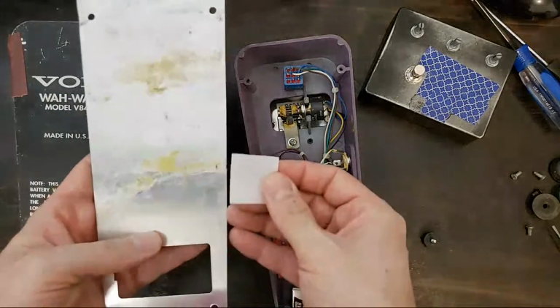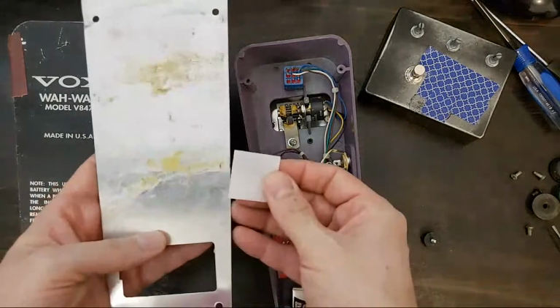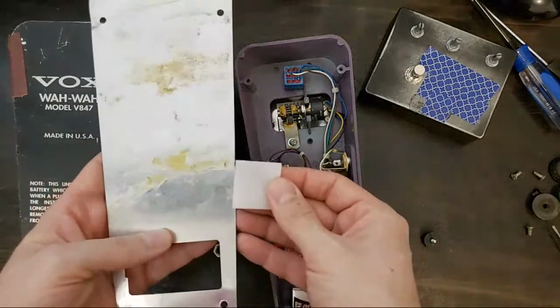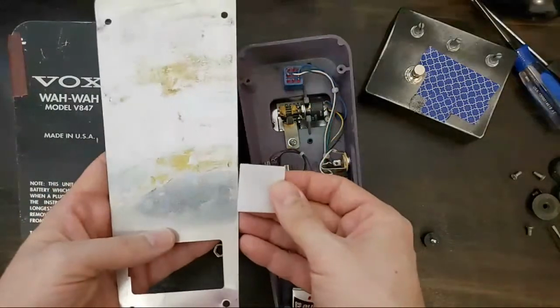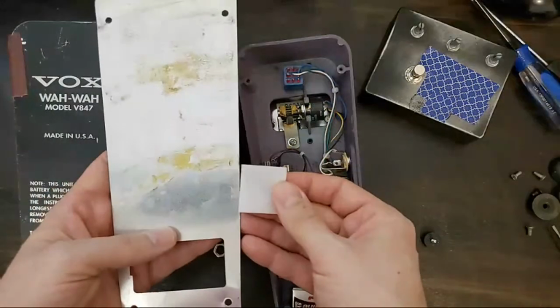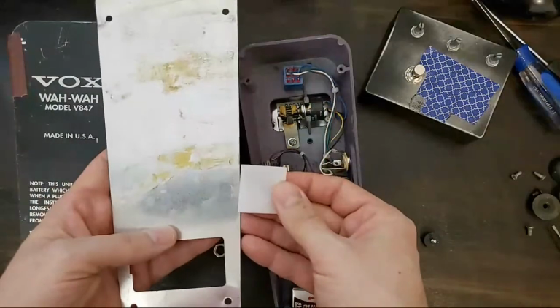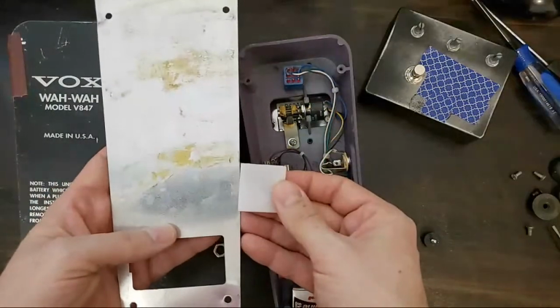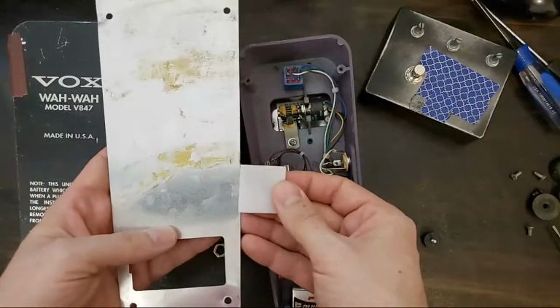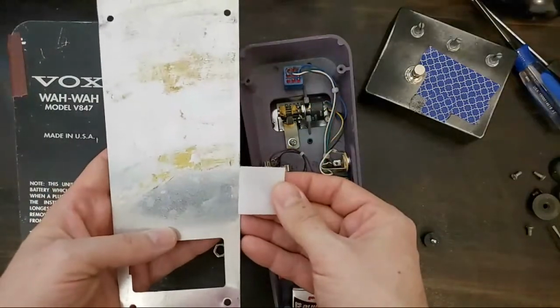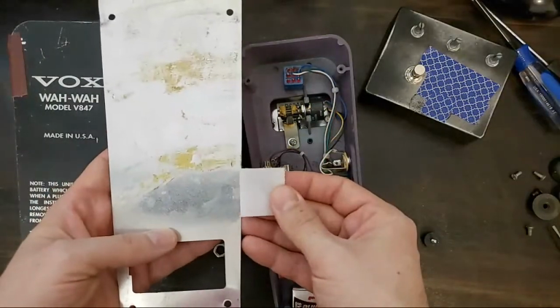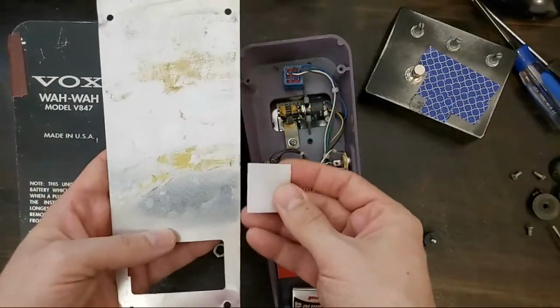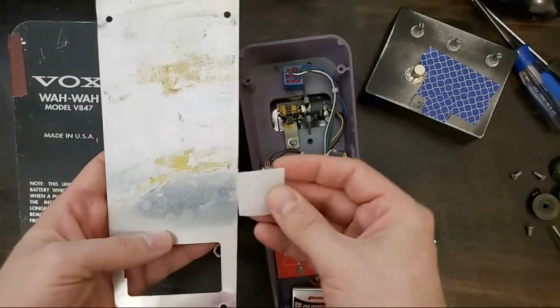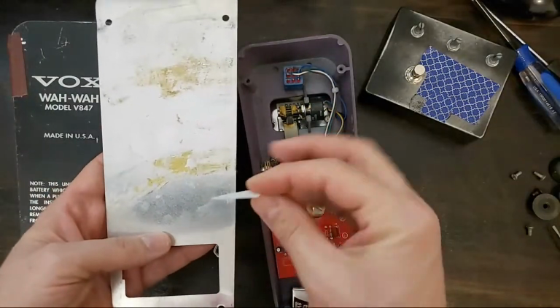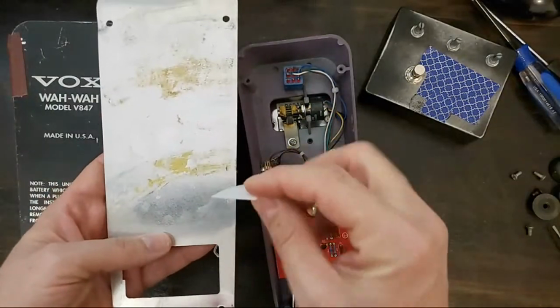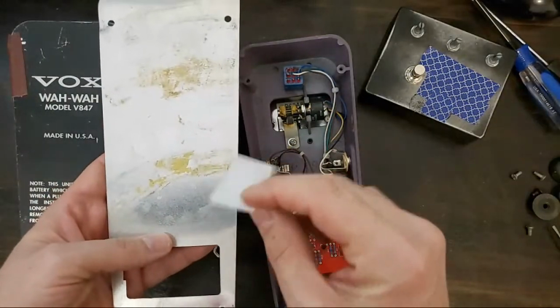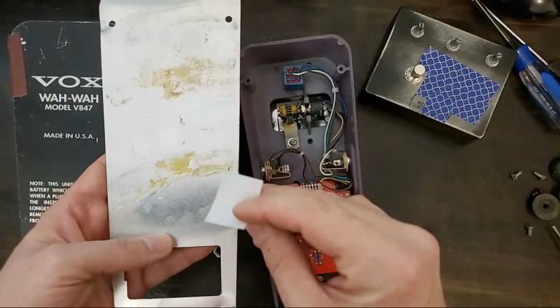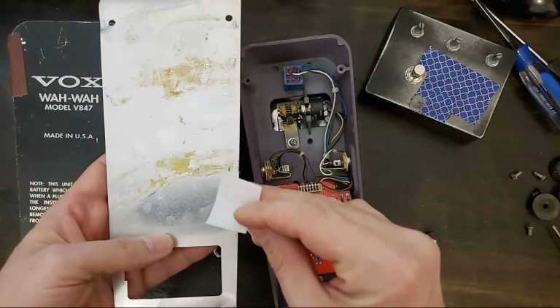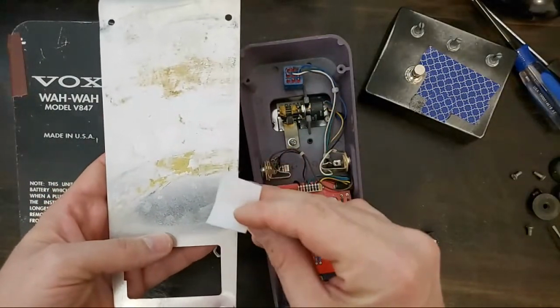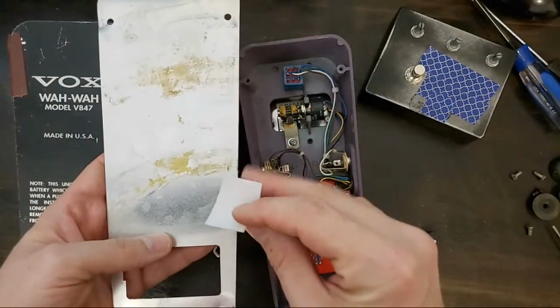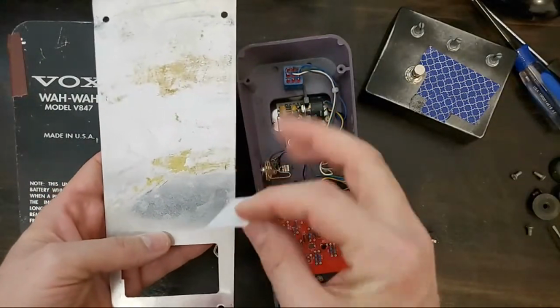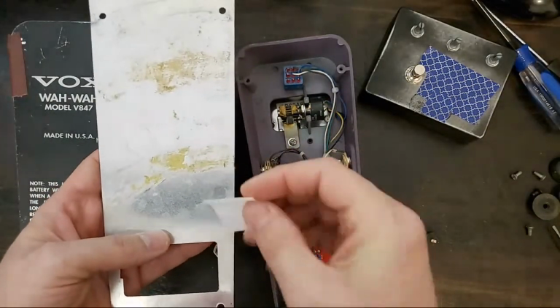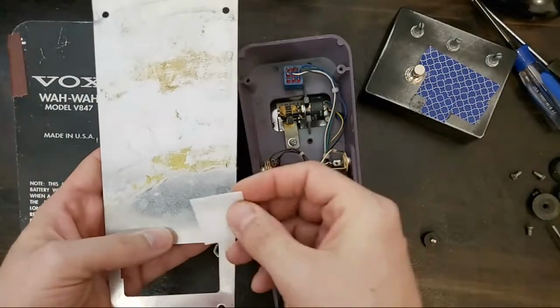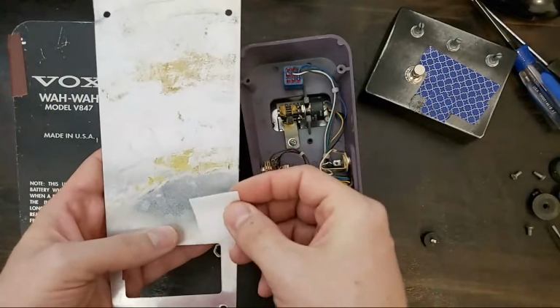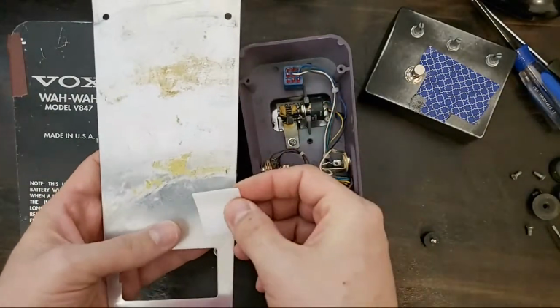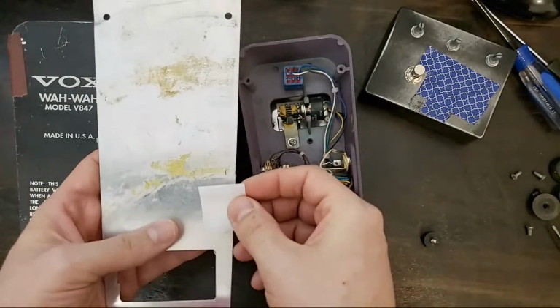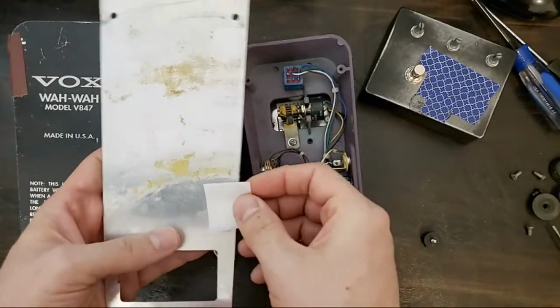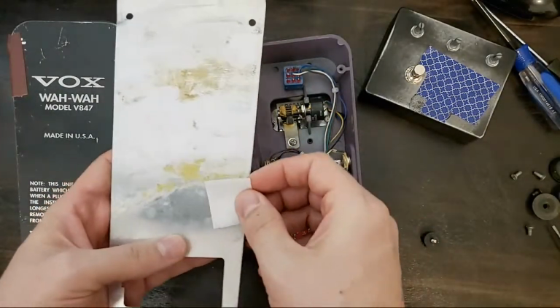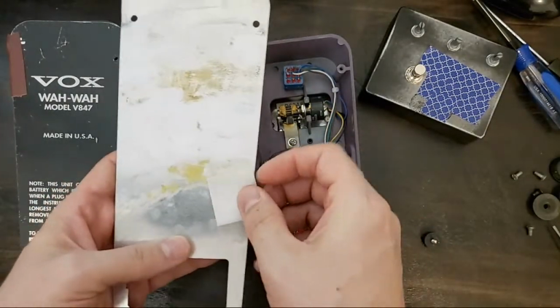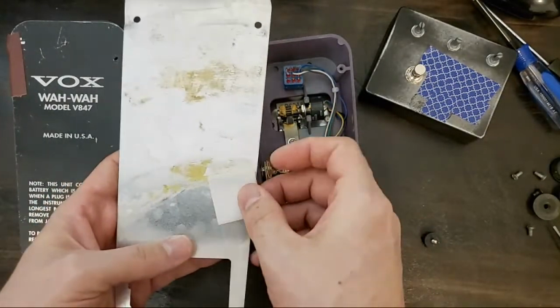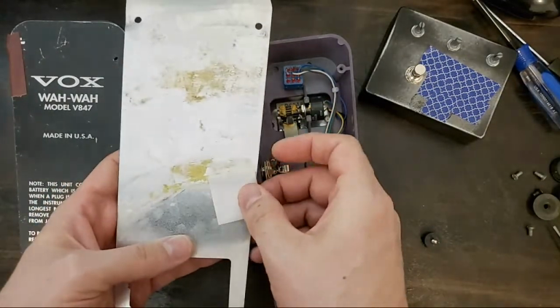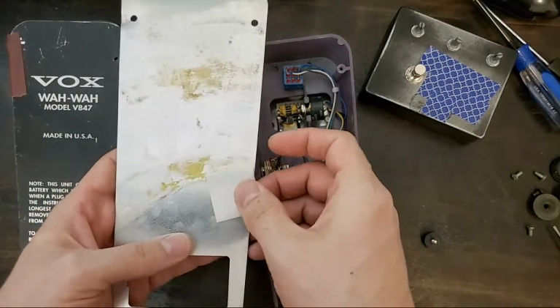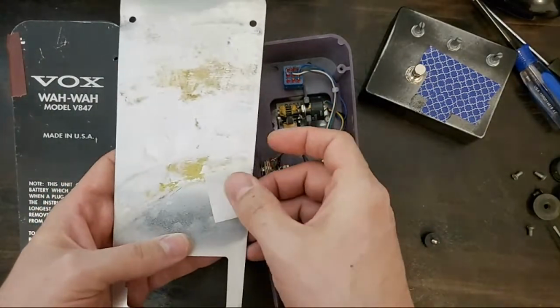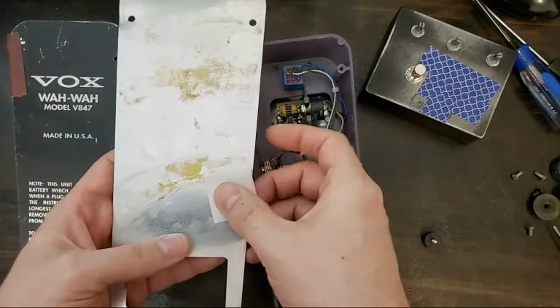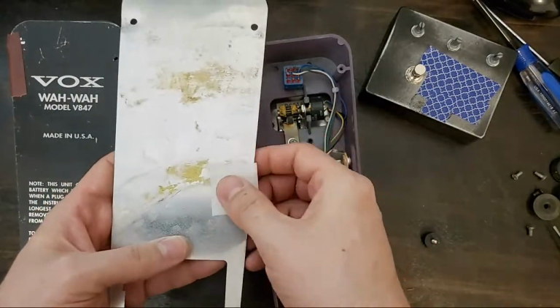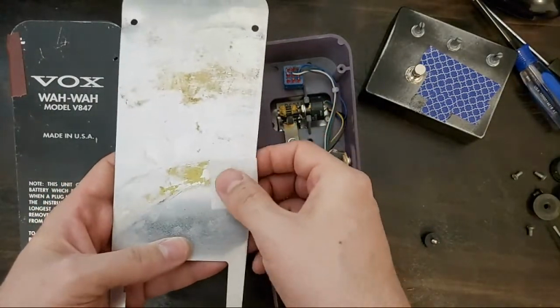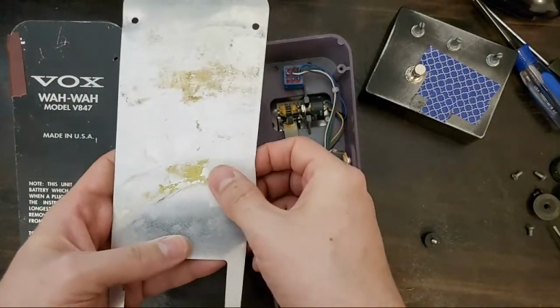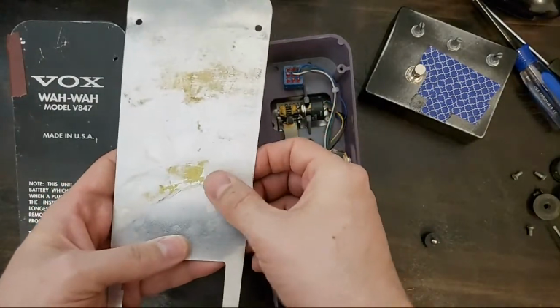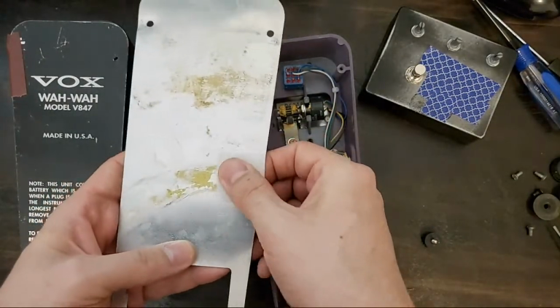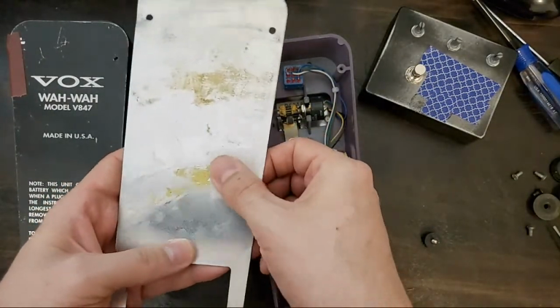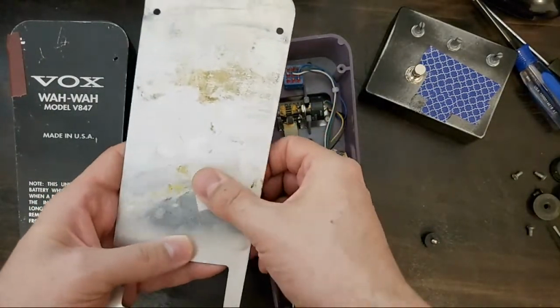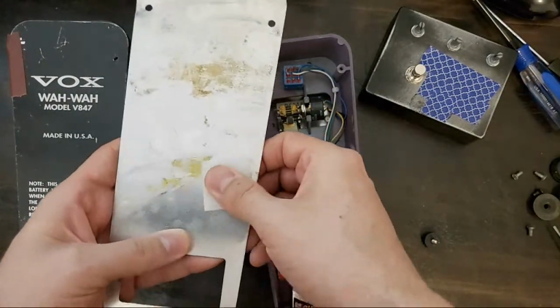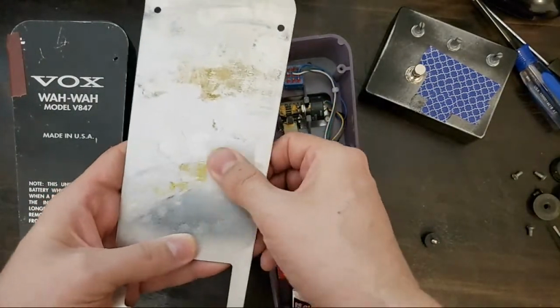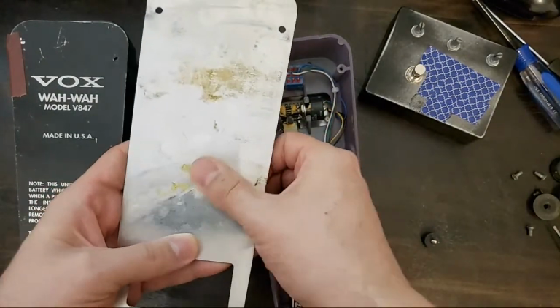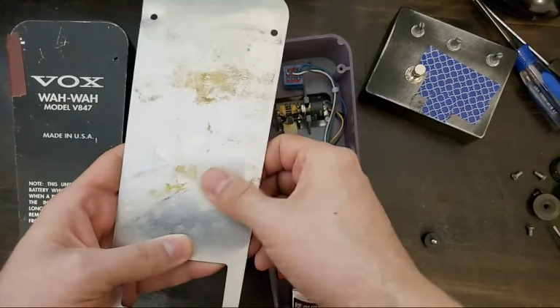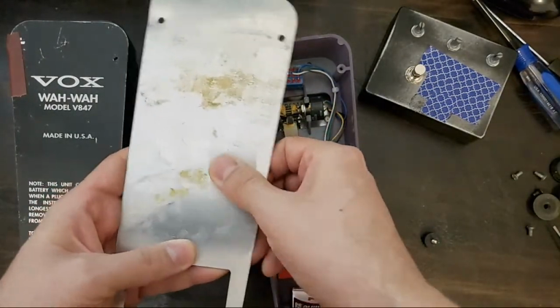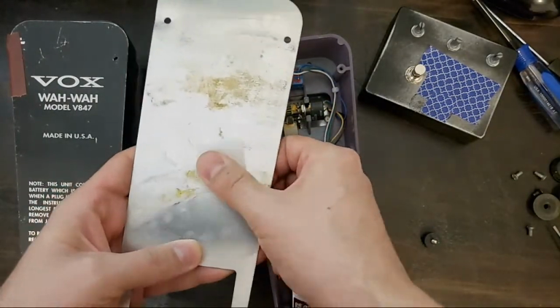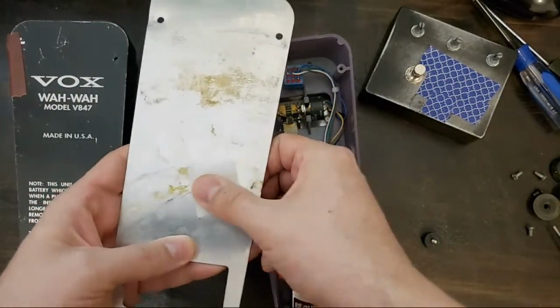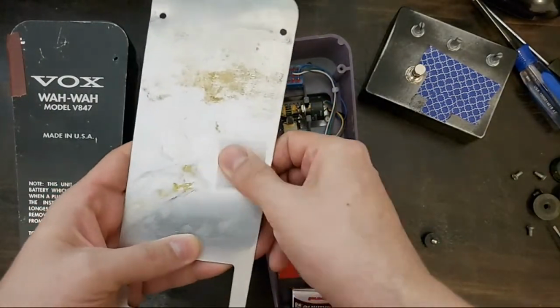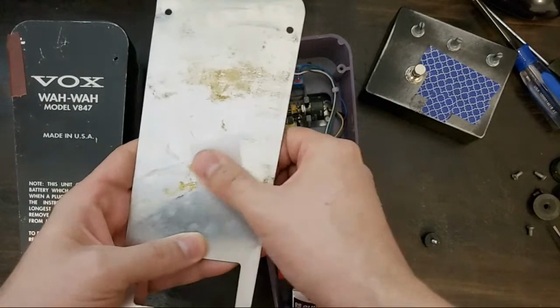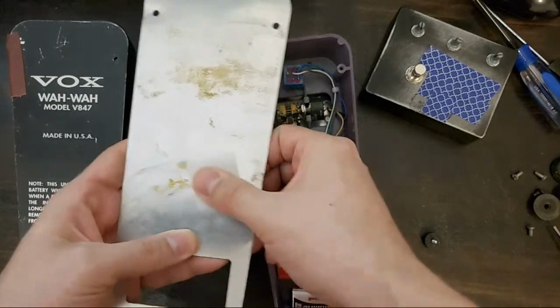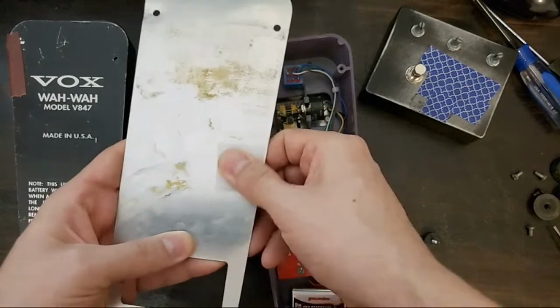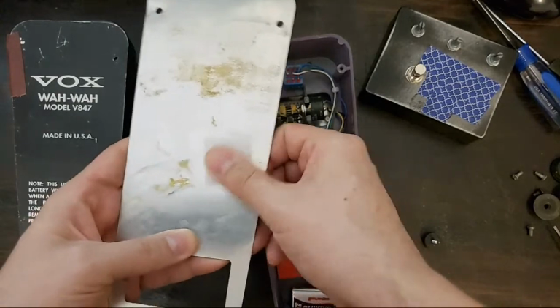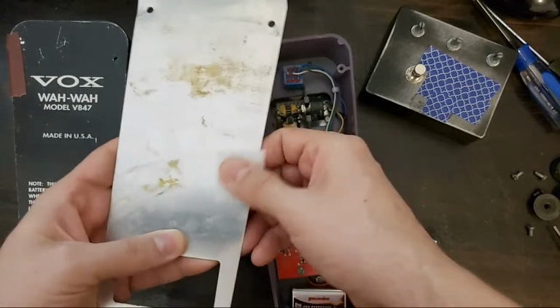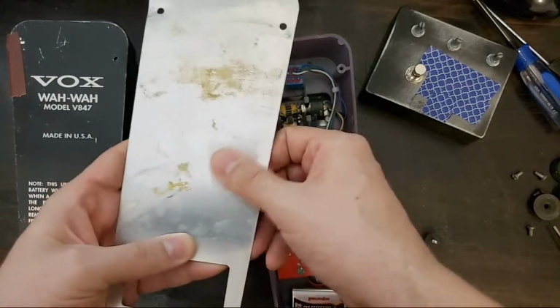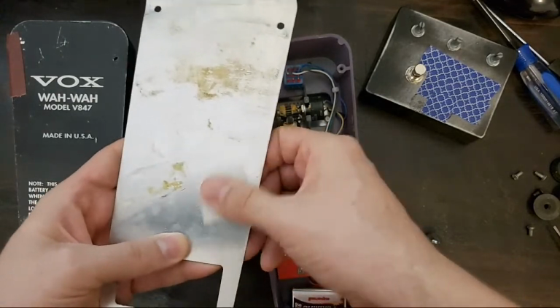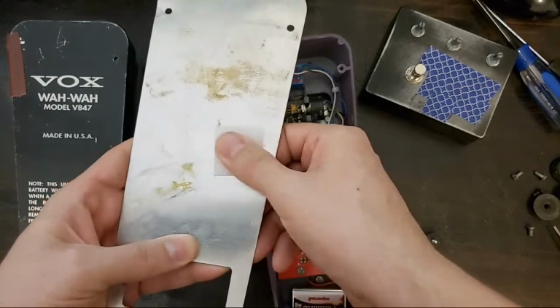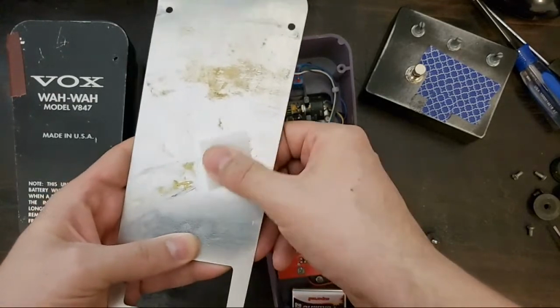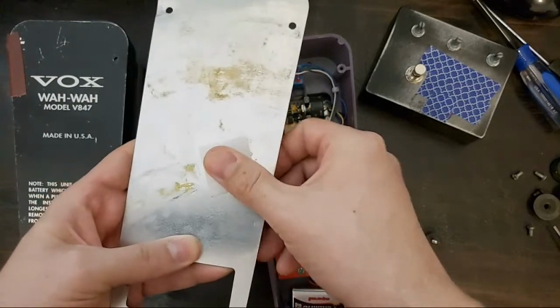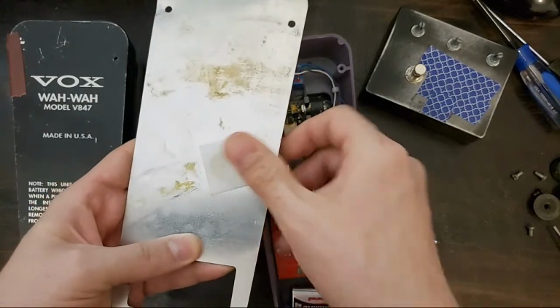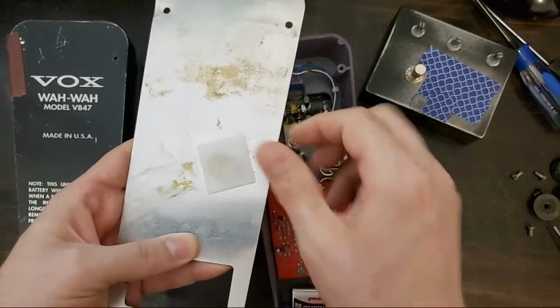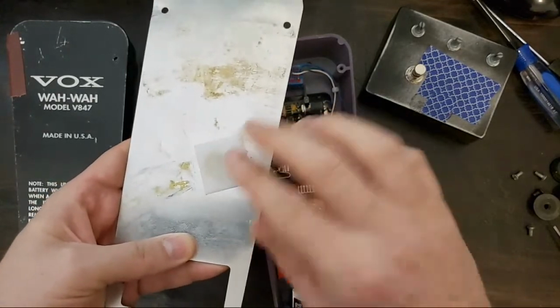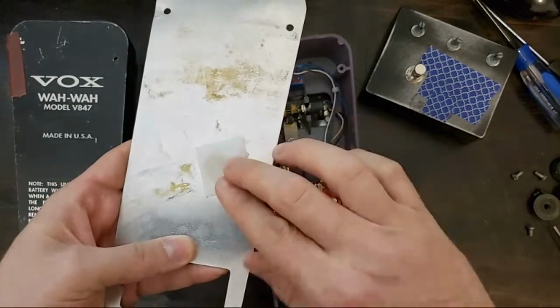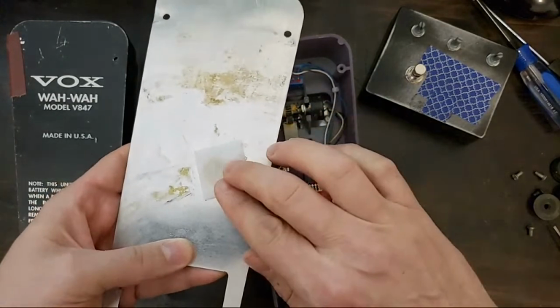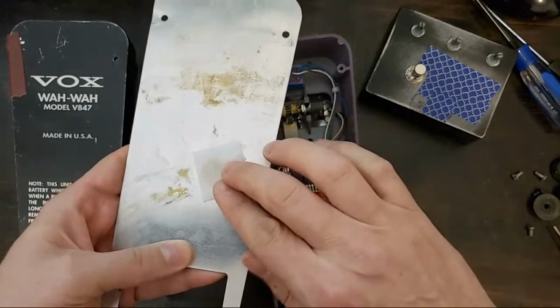I'm using an alcohol swab — any alcohol will work — I'm just going to clean this up.